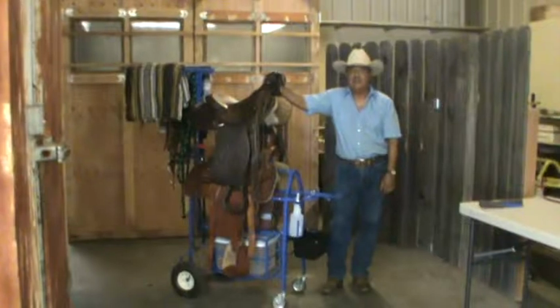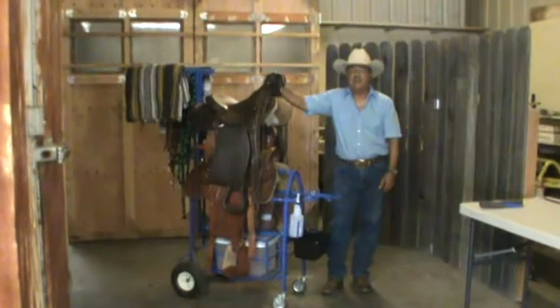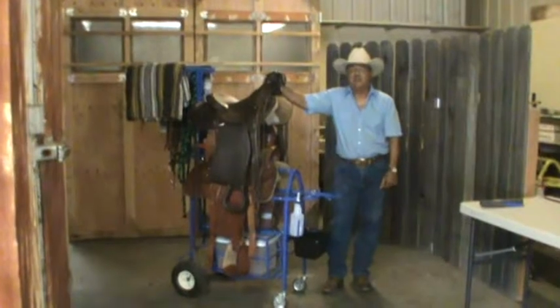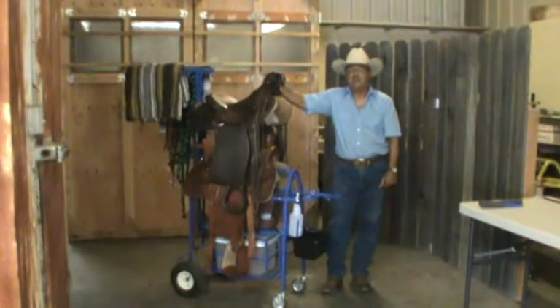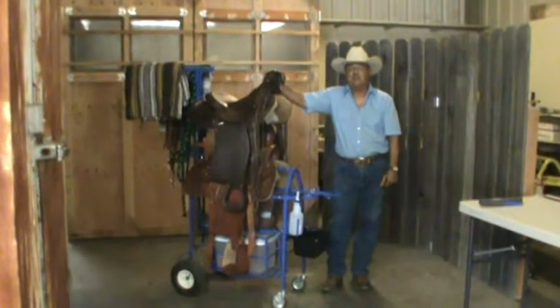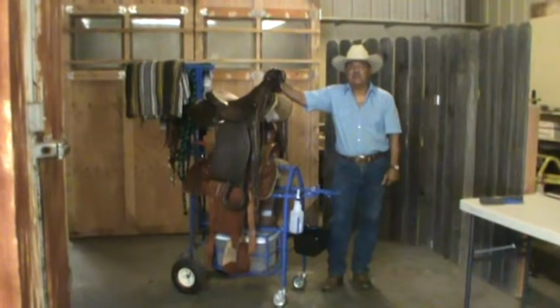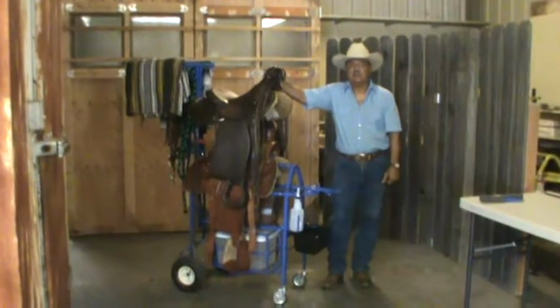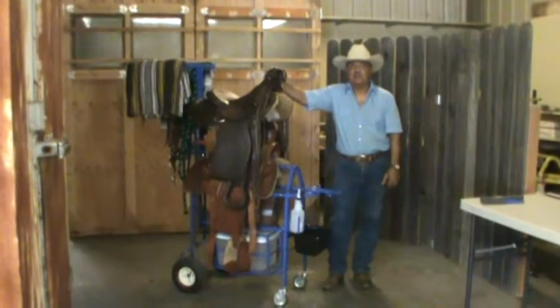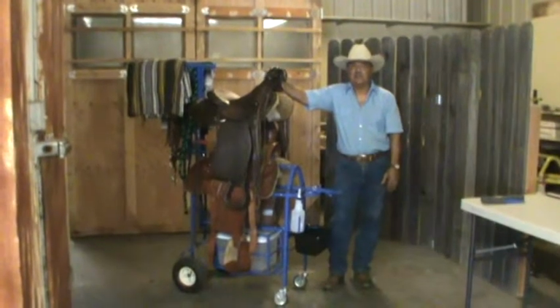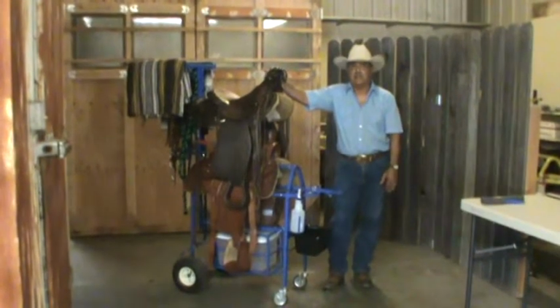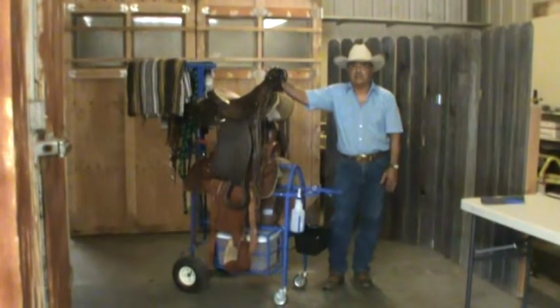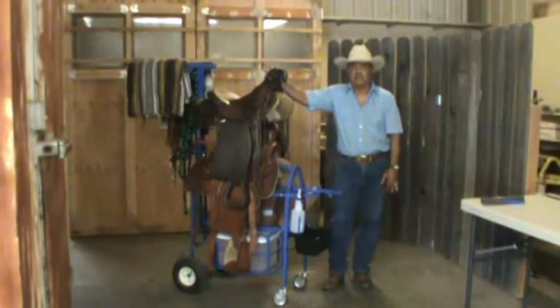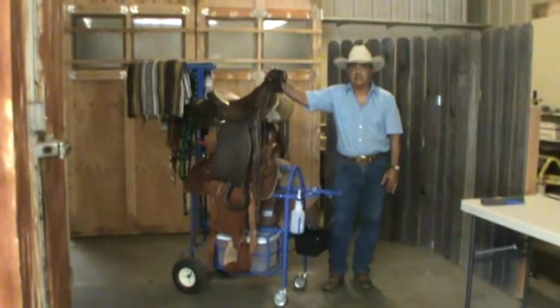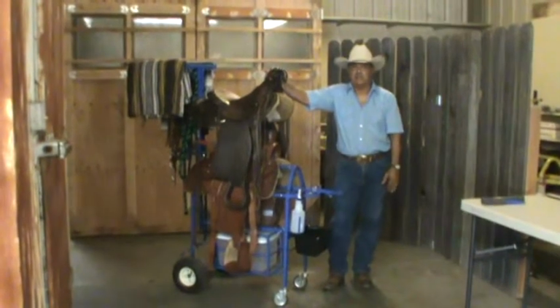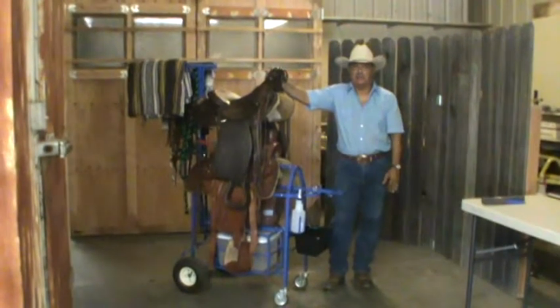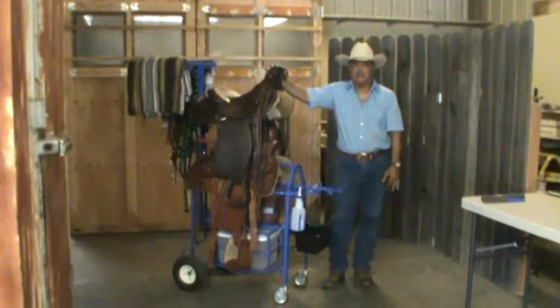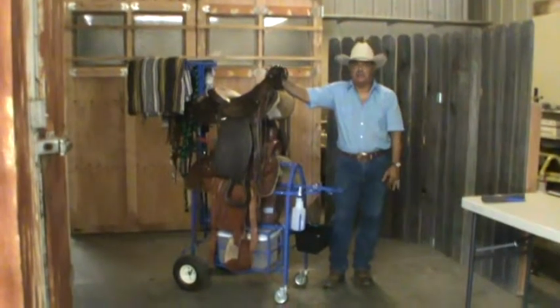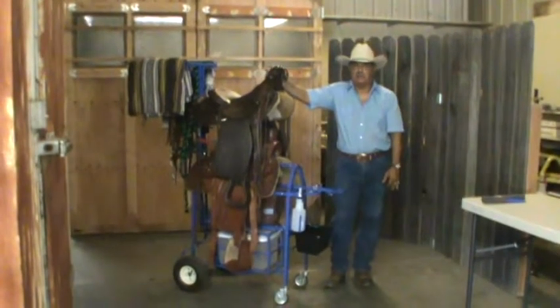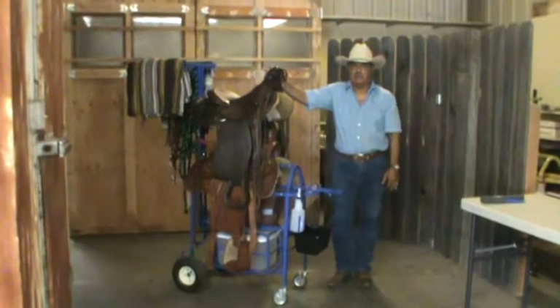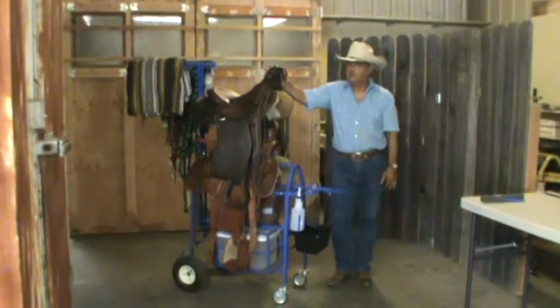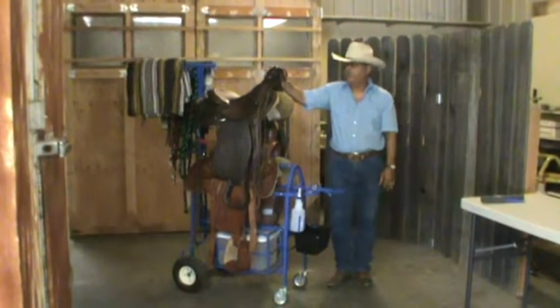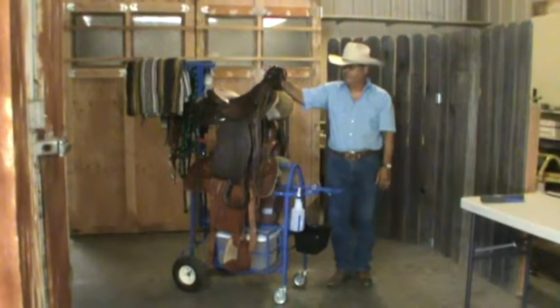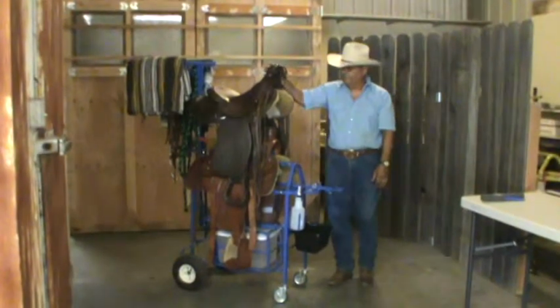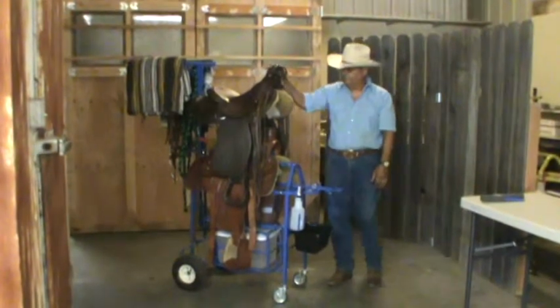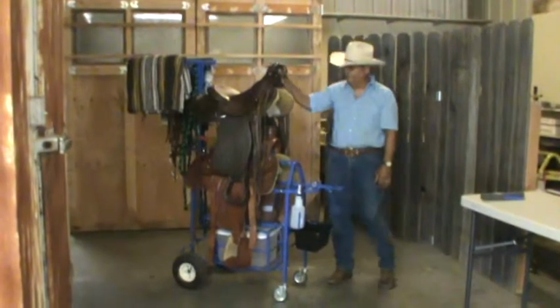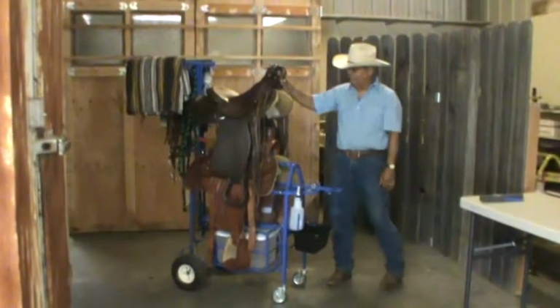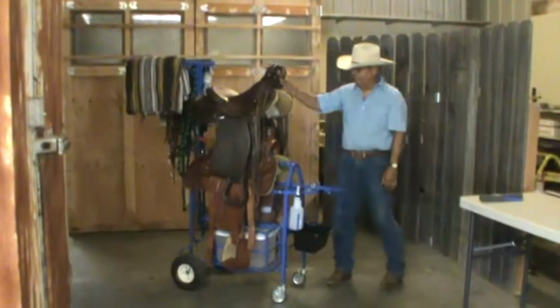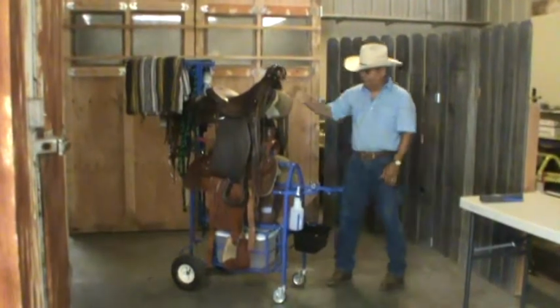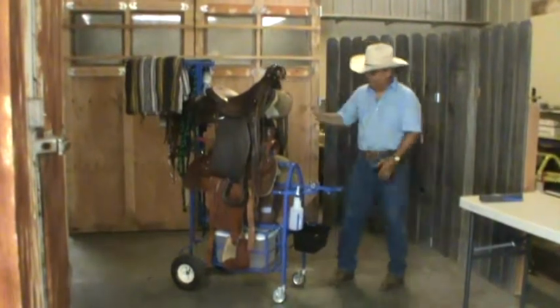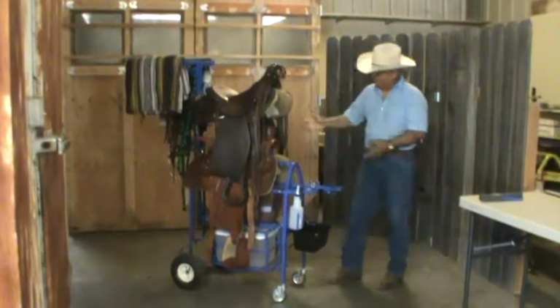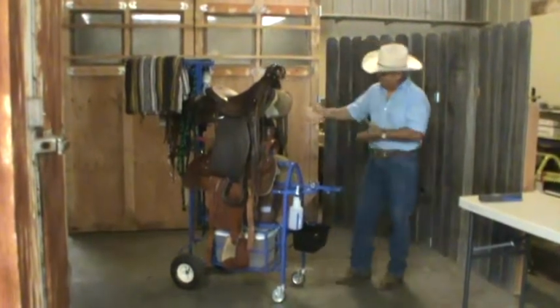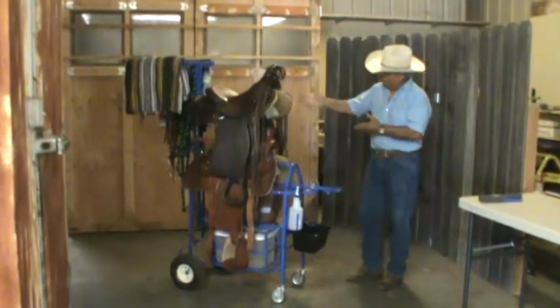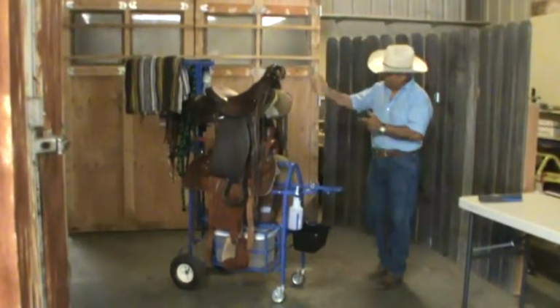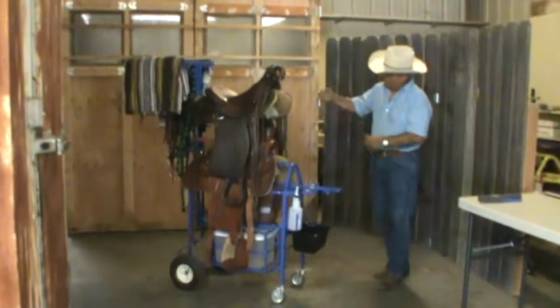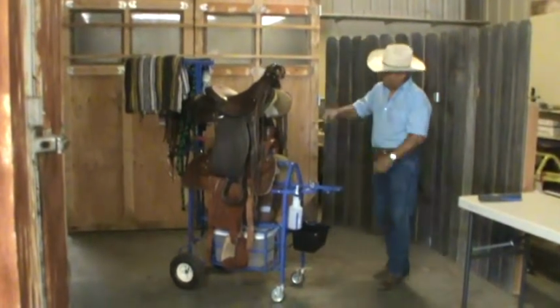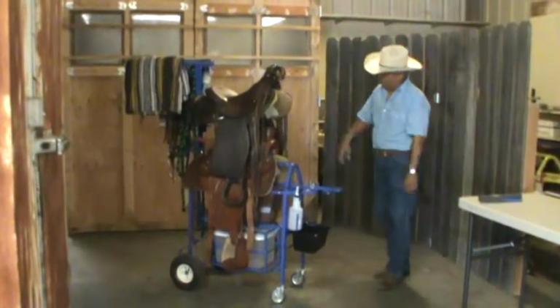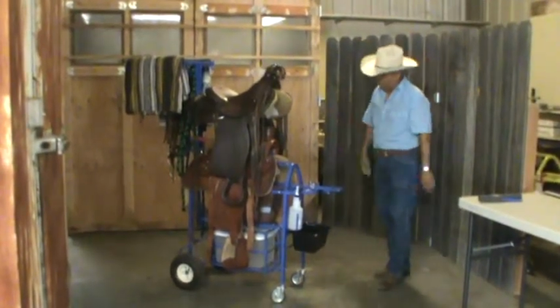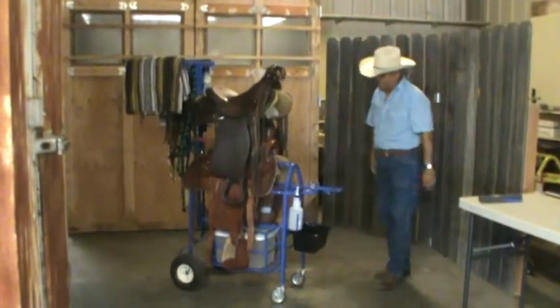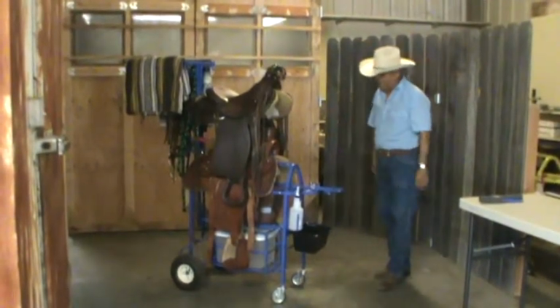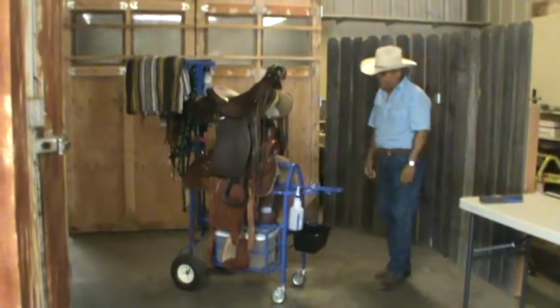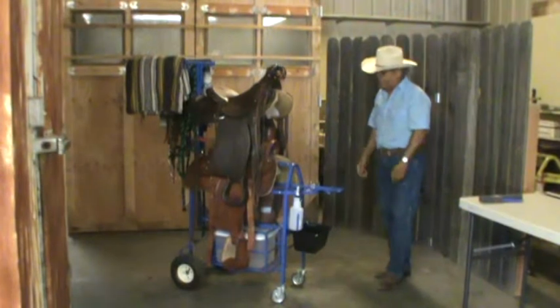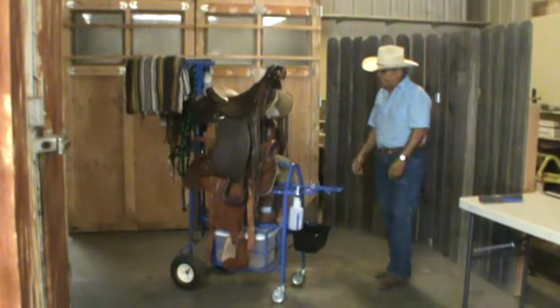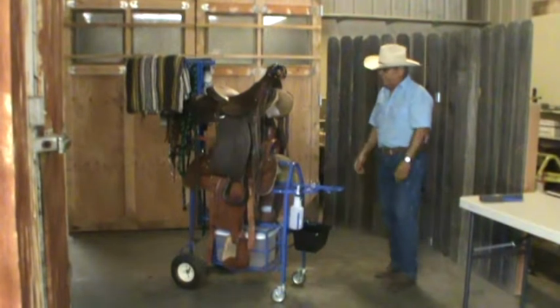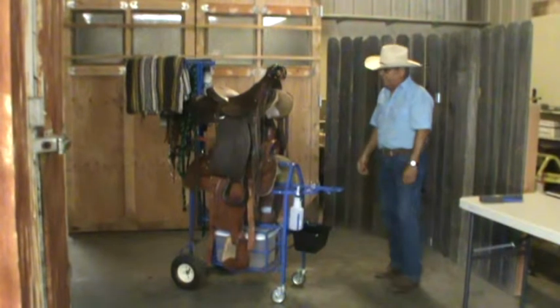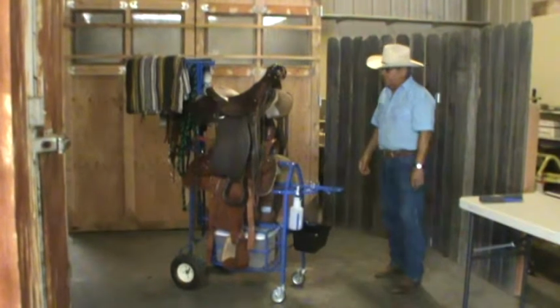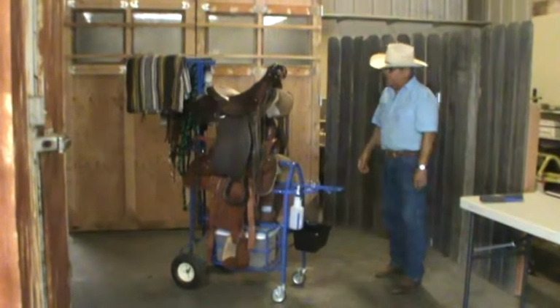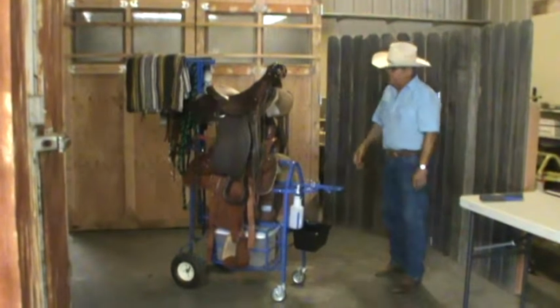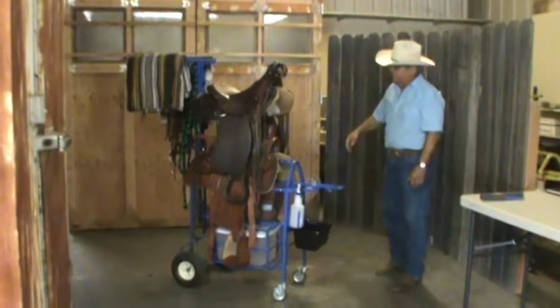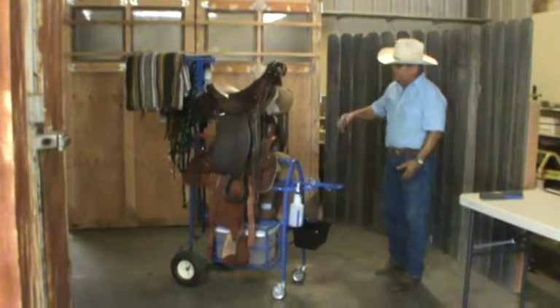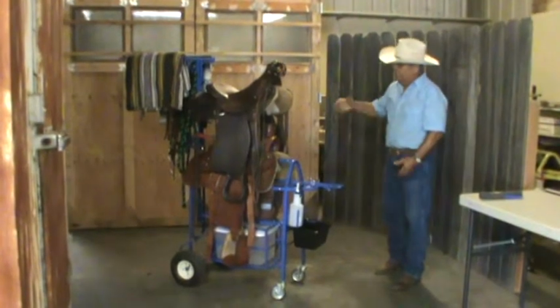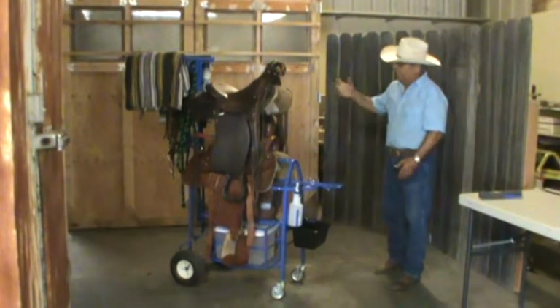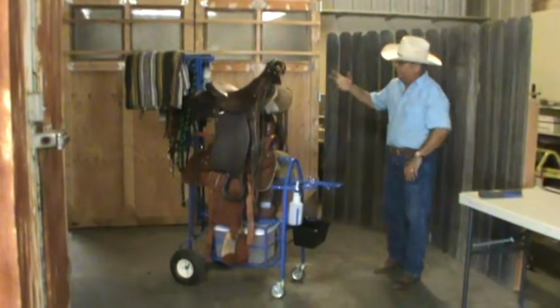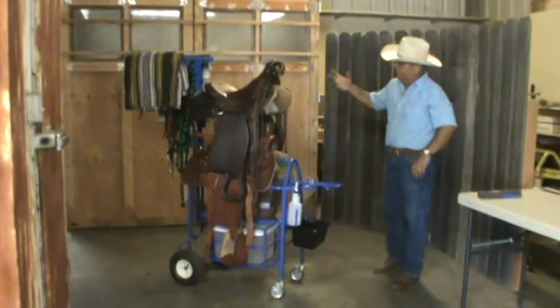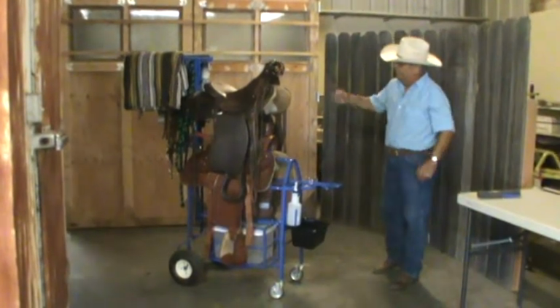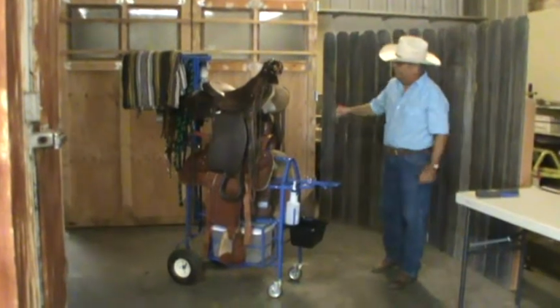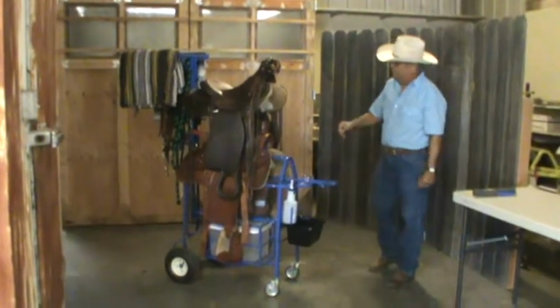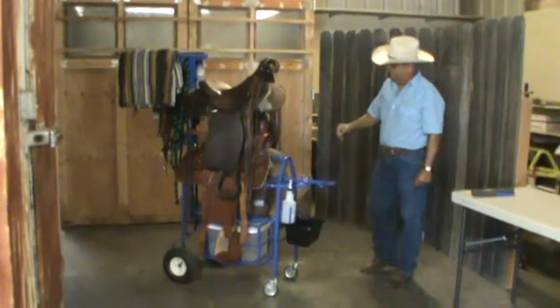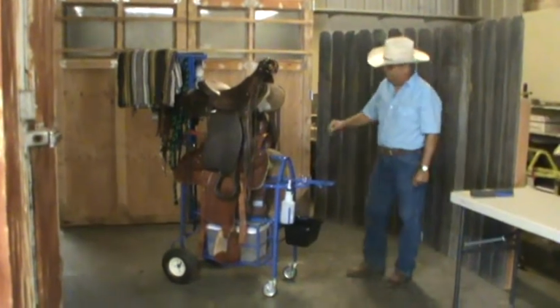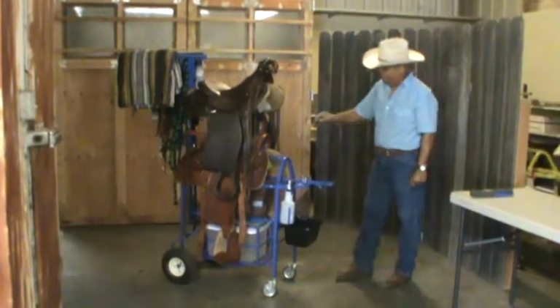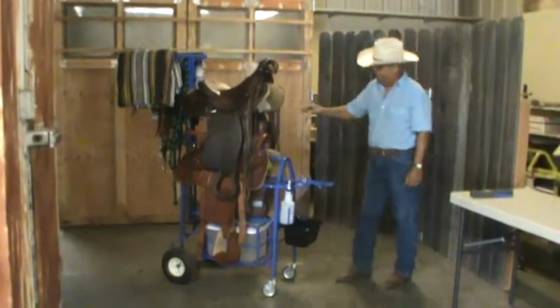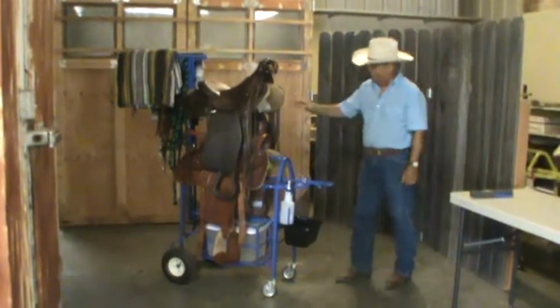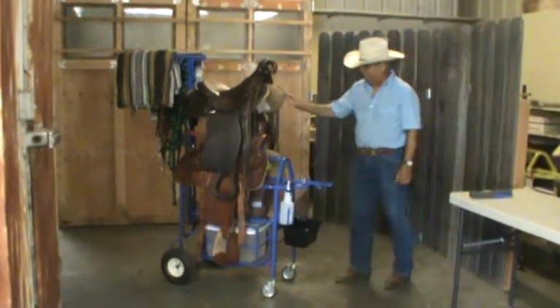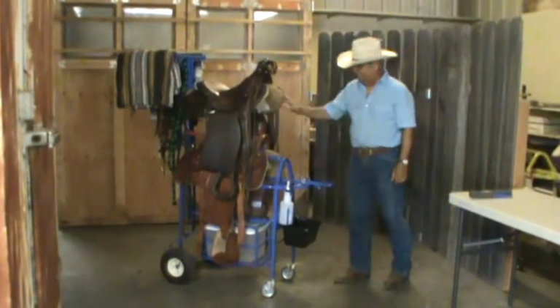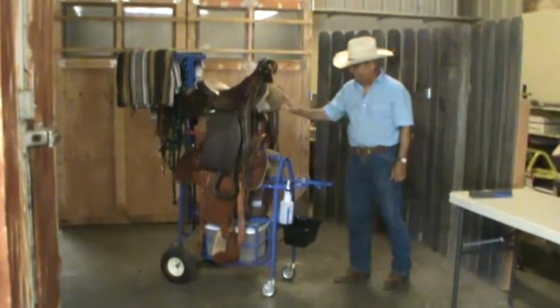Hi, my name is Louie Marlena. I'm an inventor and builder of the Saddle Wrangler, which I have in front of me right here to show you the capabilities of the Saddle Wrangler.